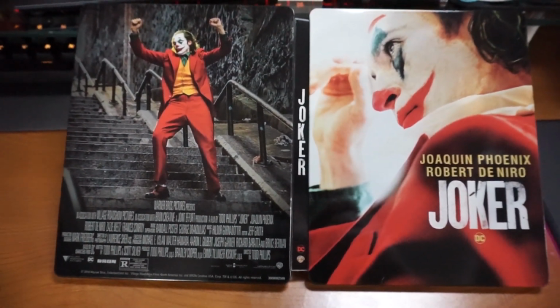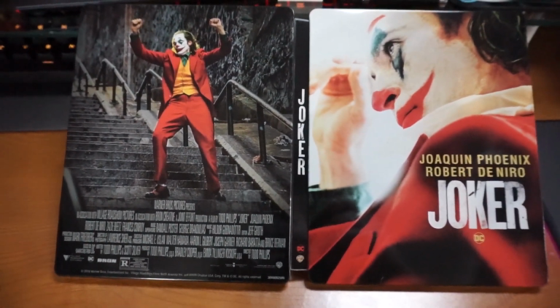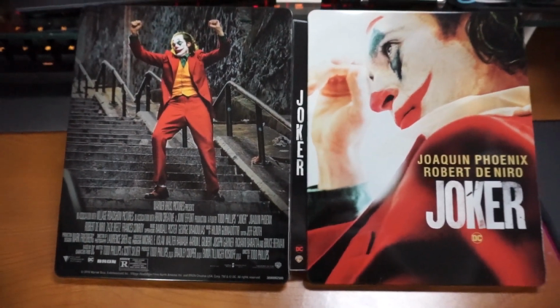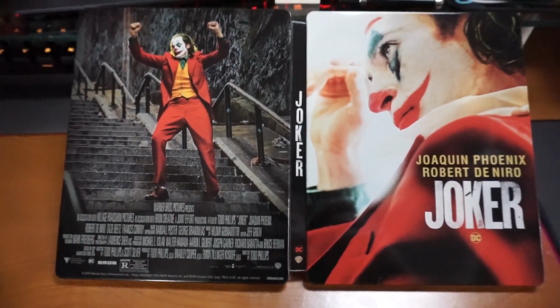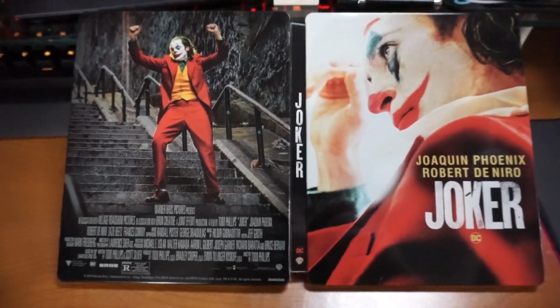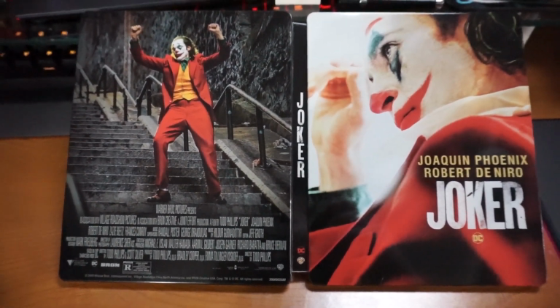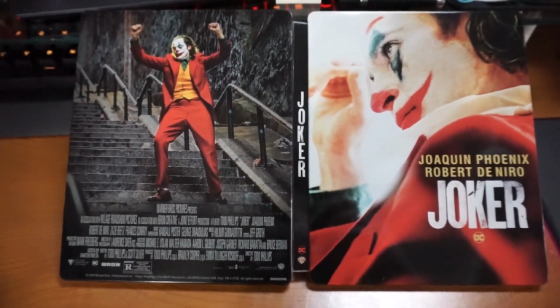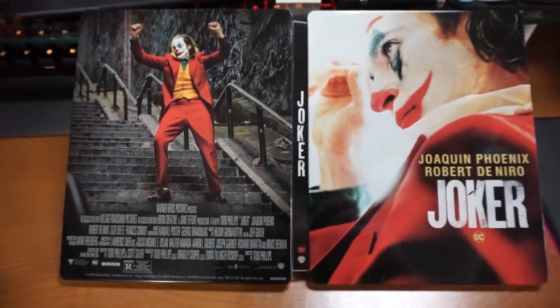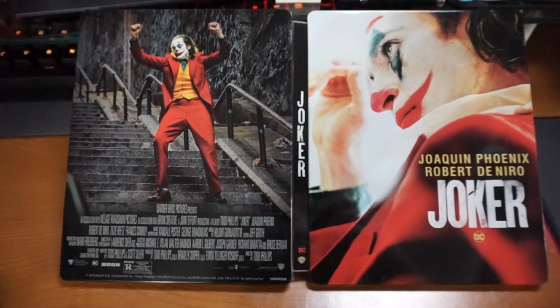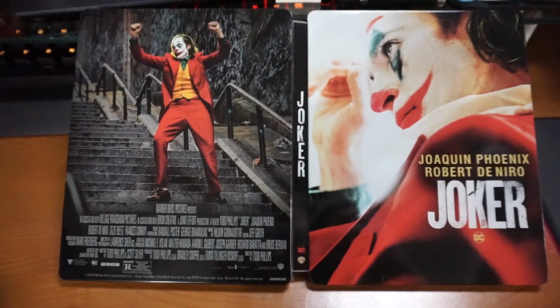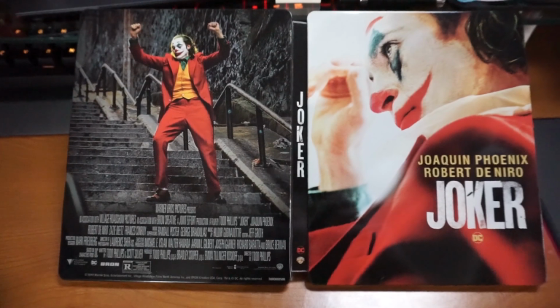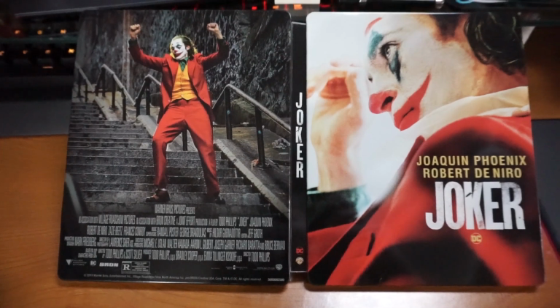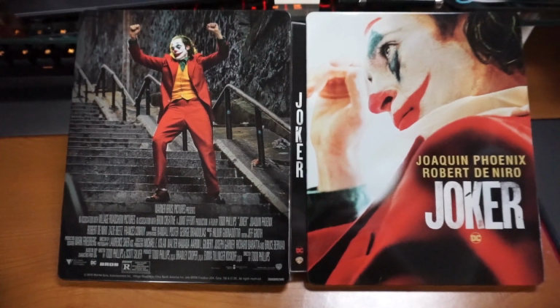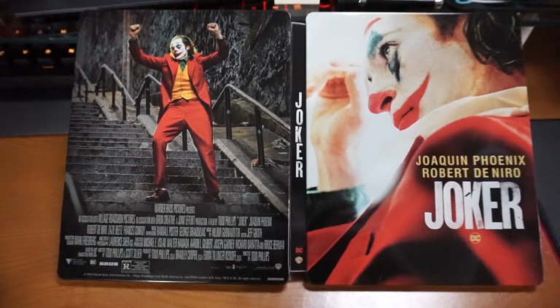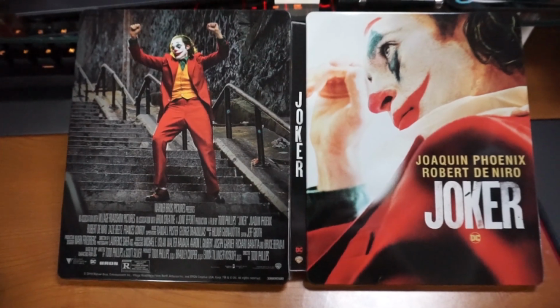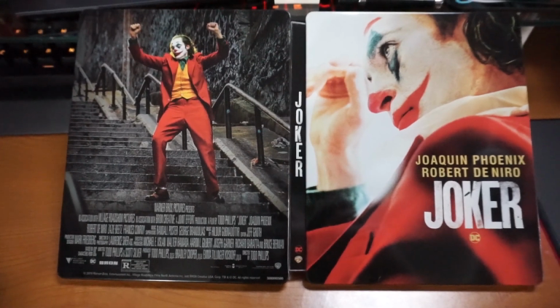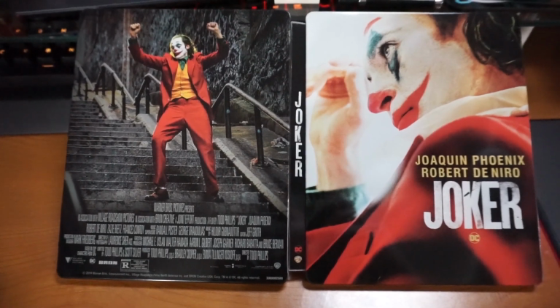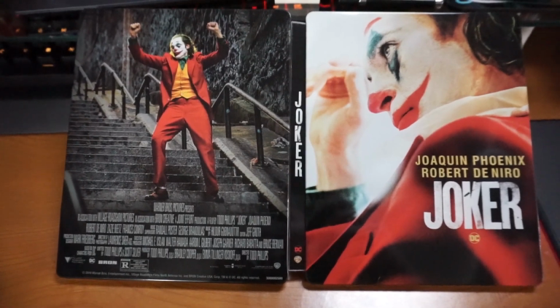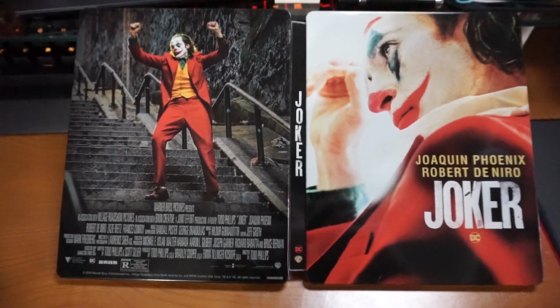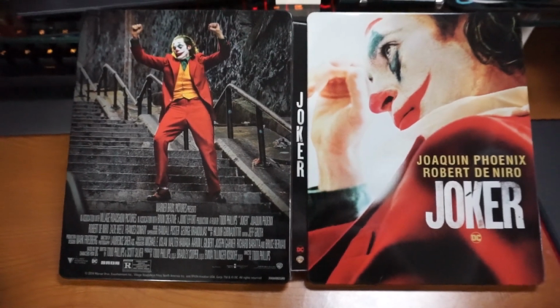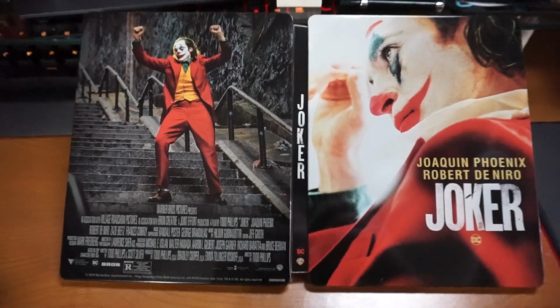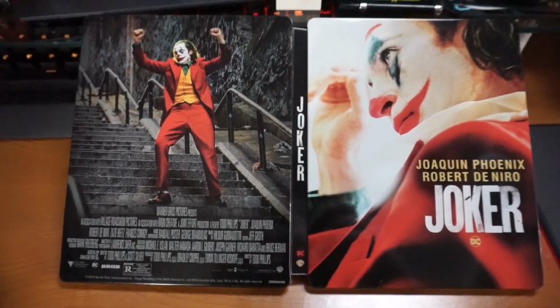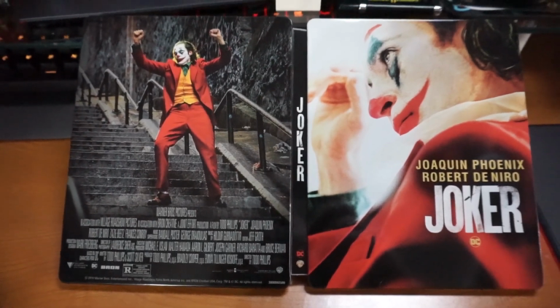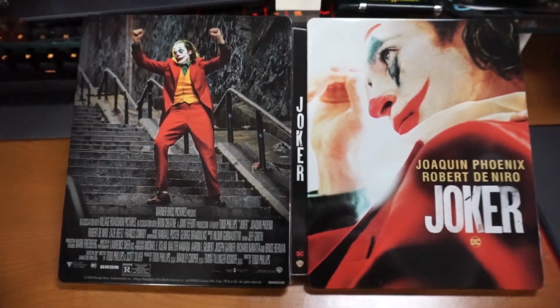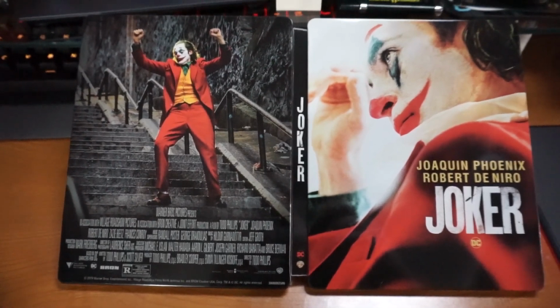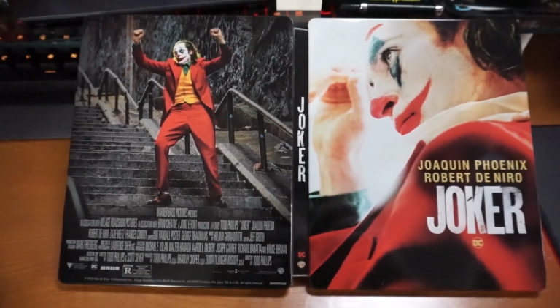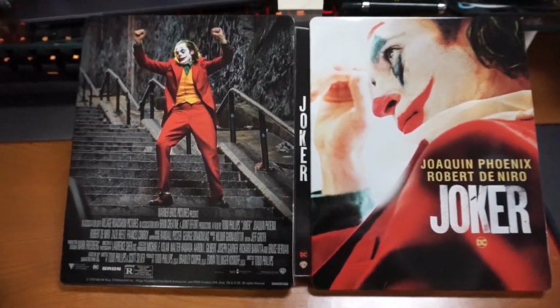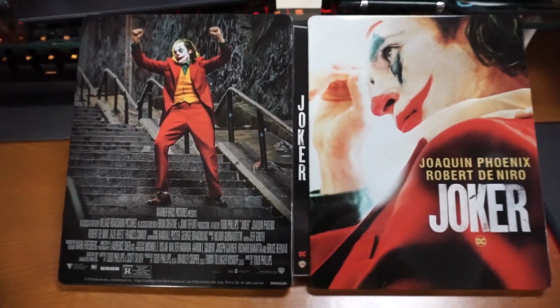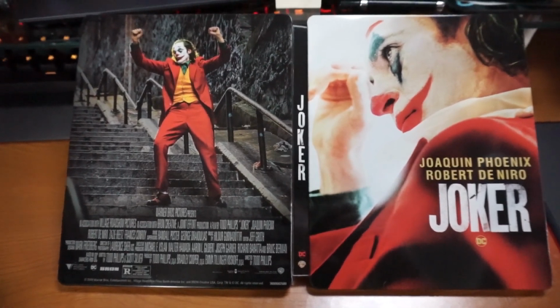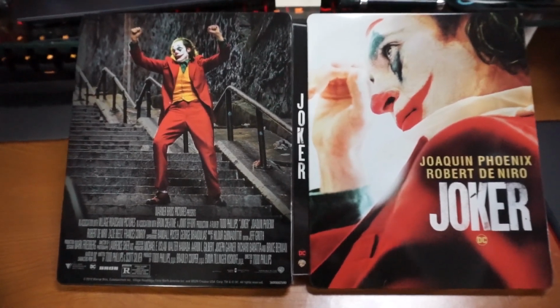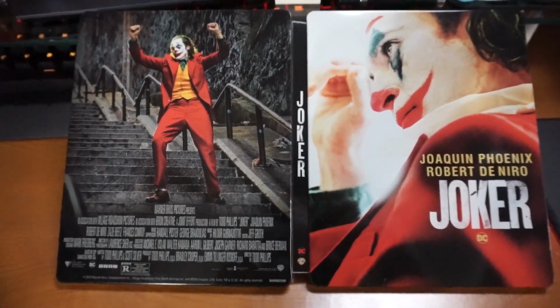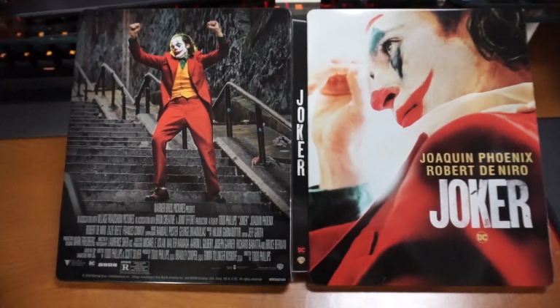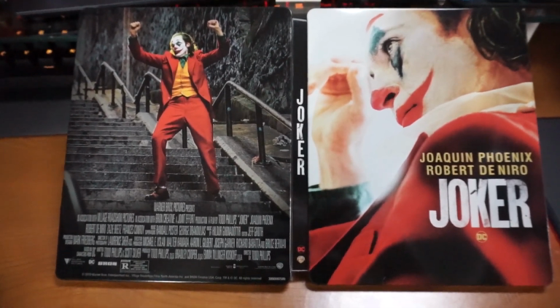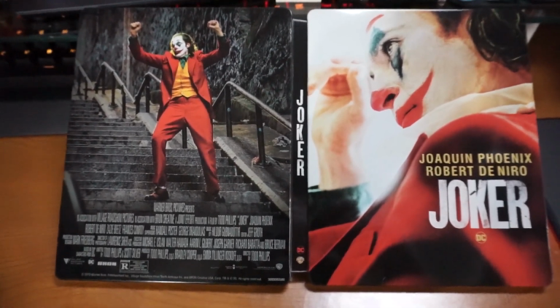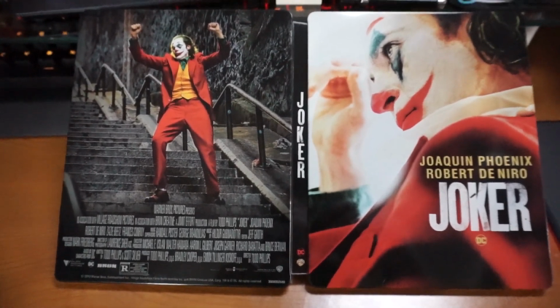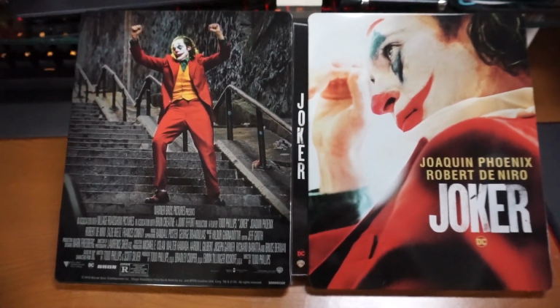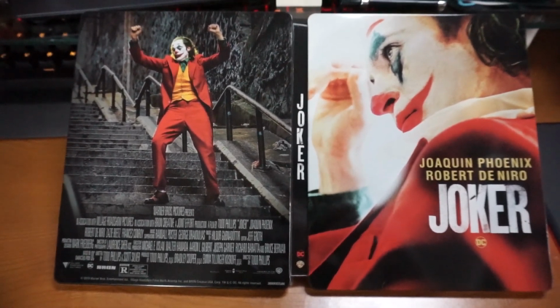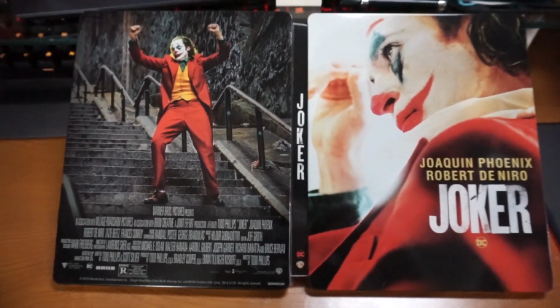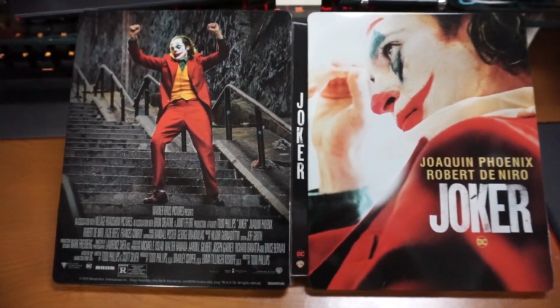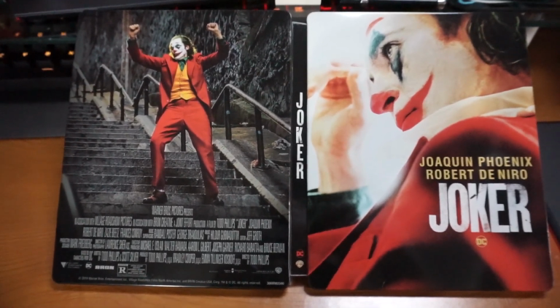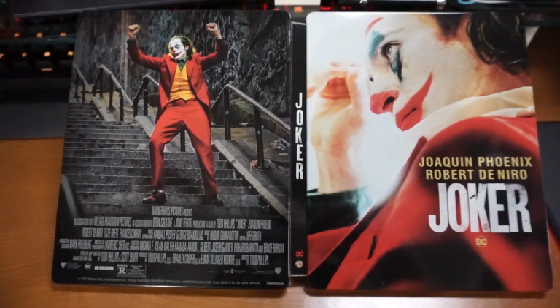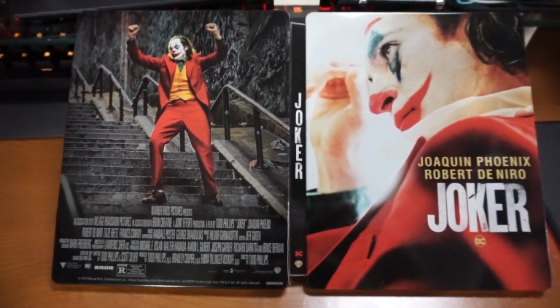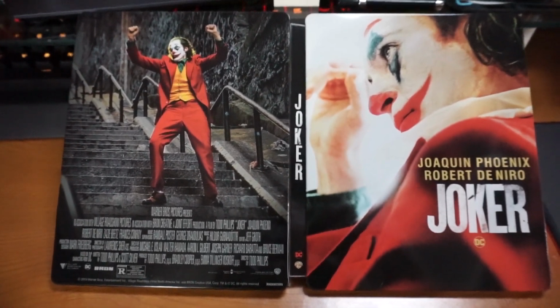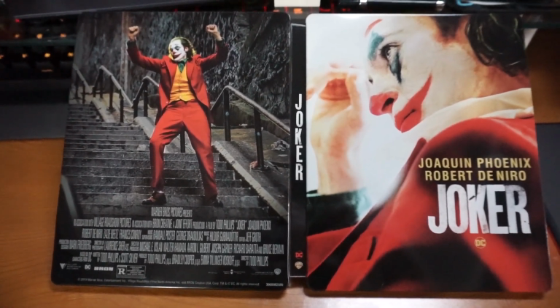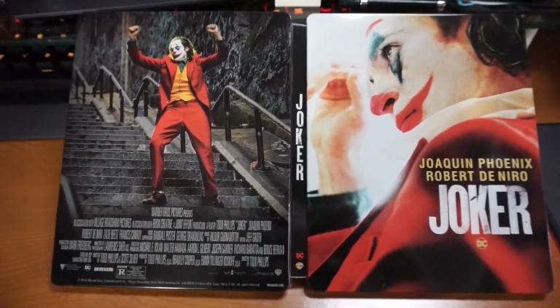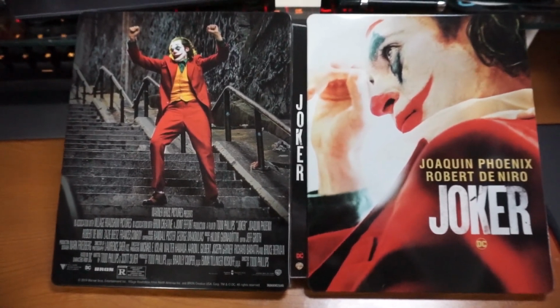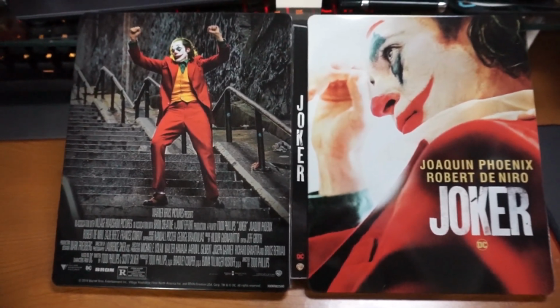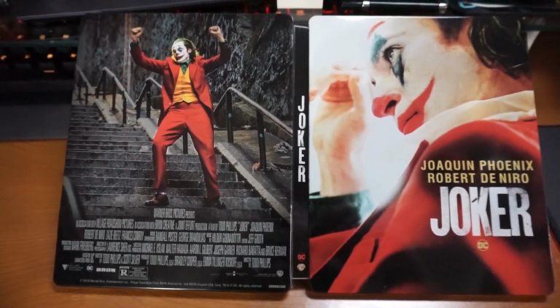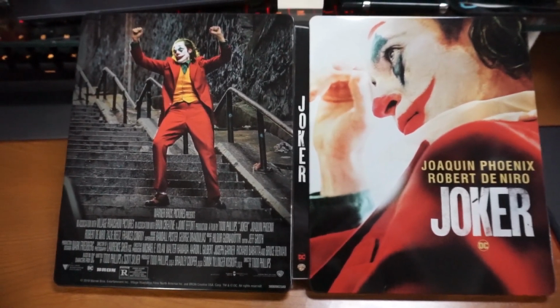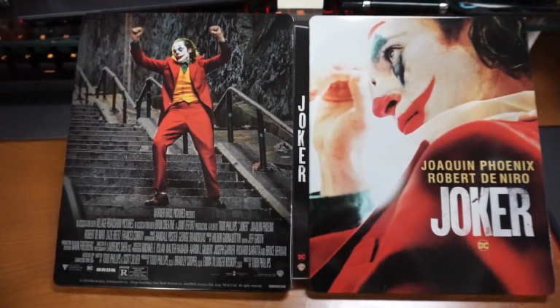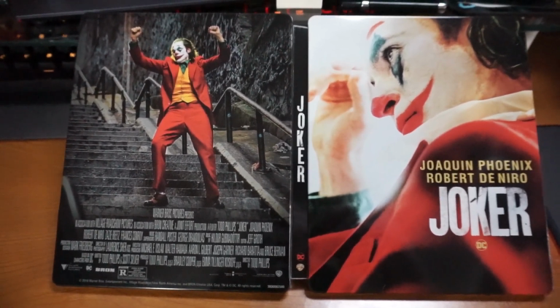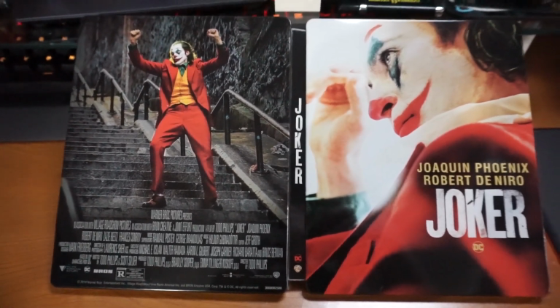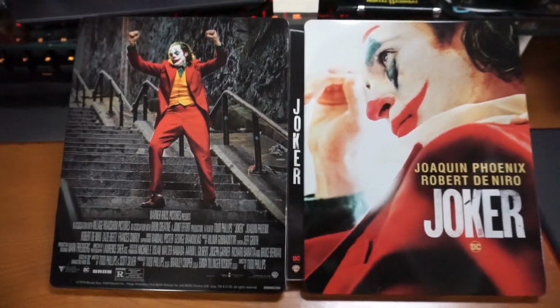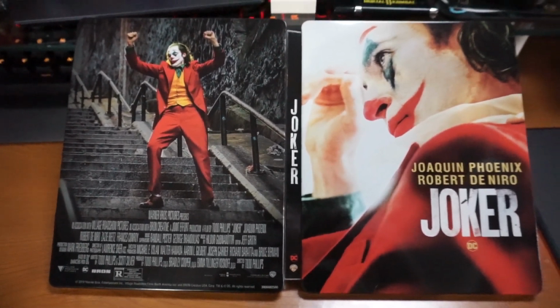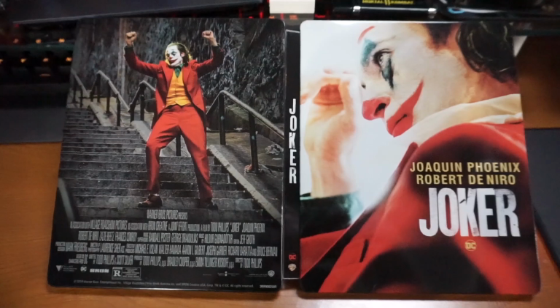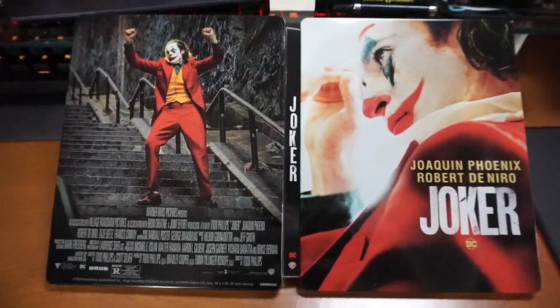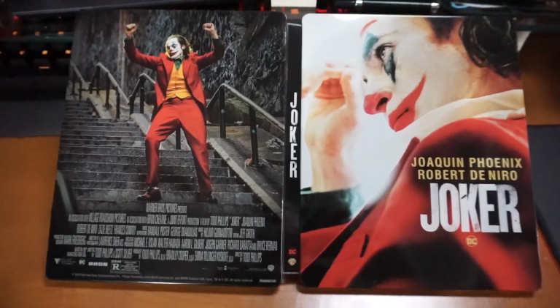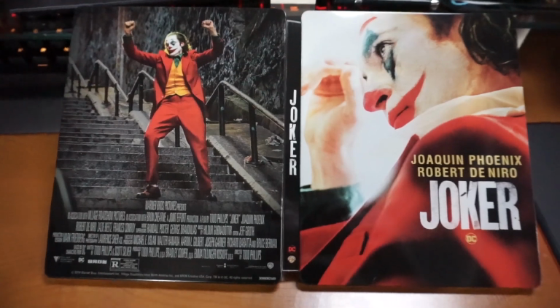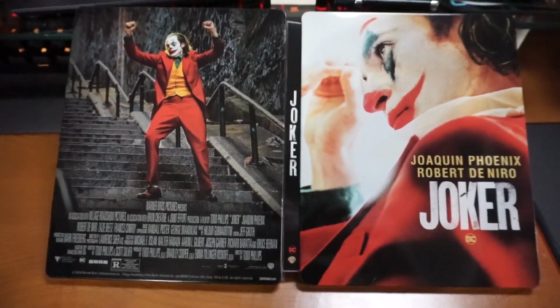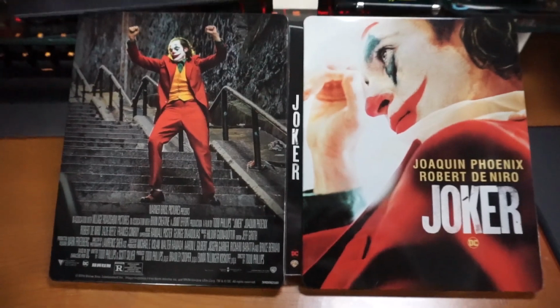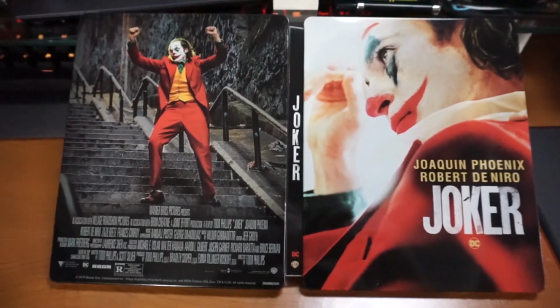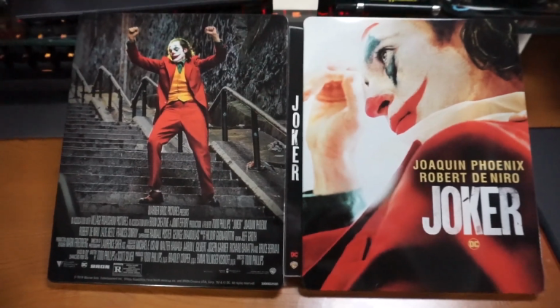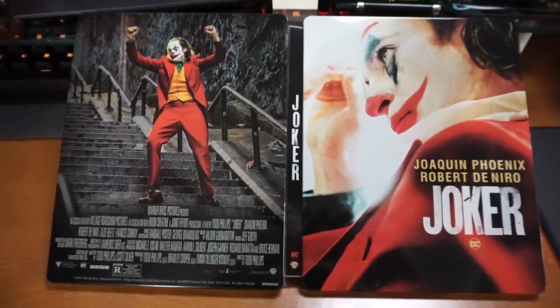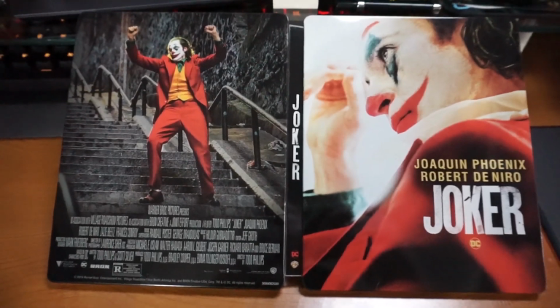There's a better look of it laying flat. I hope you guys enjoyed, and you can find this at Best Buy. We'll see ya.